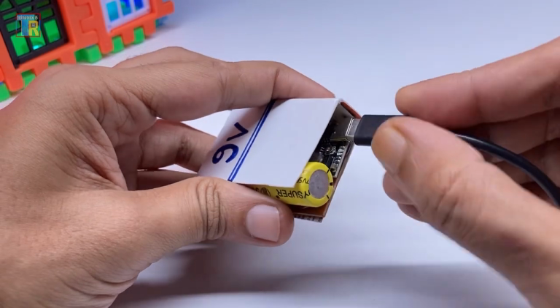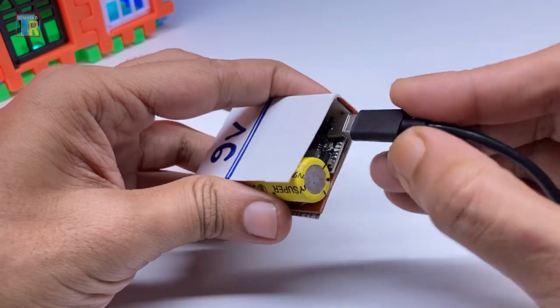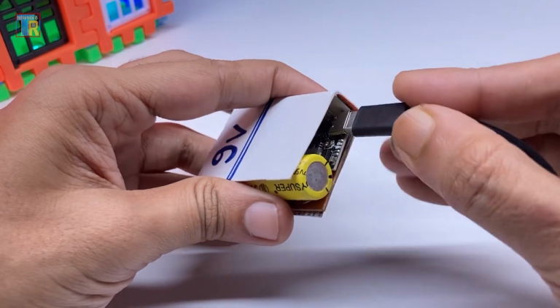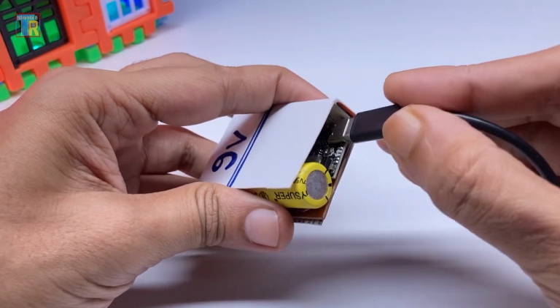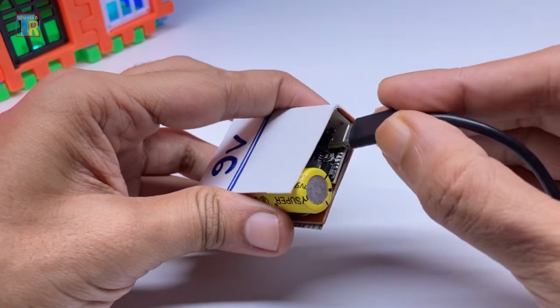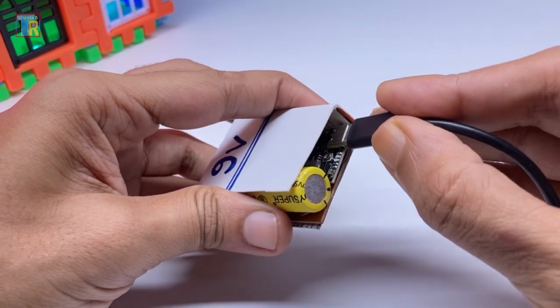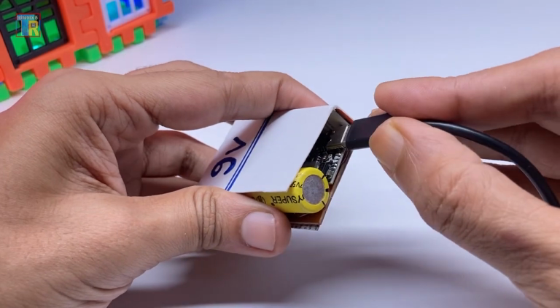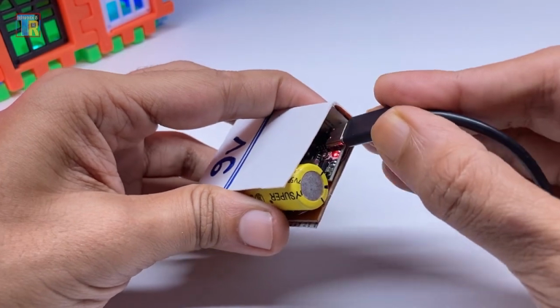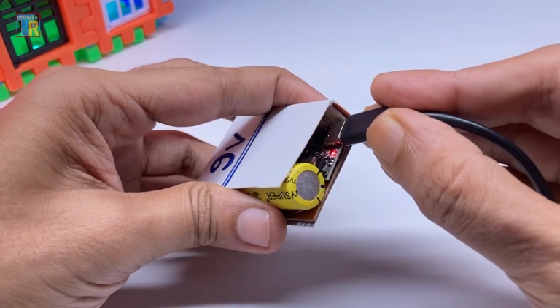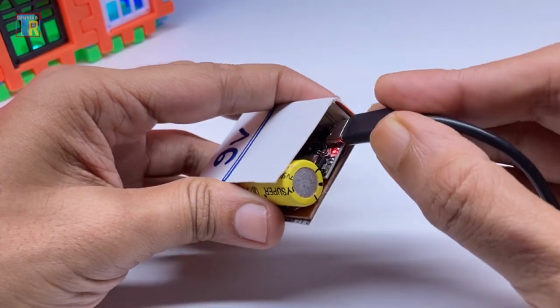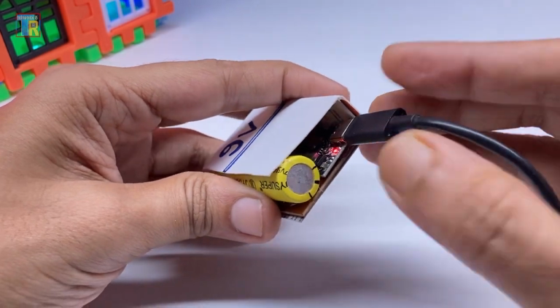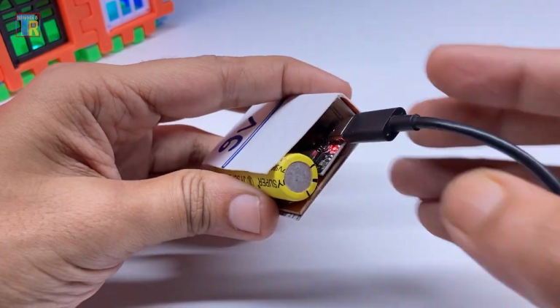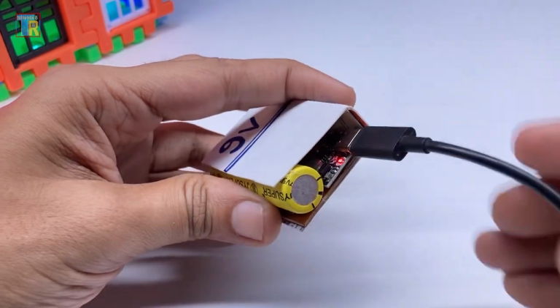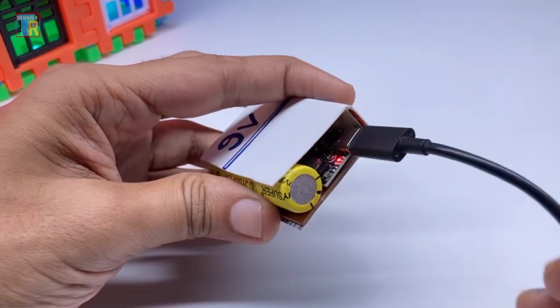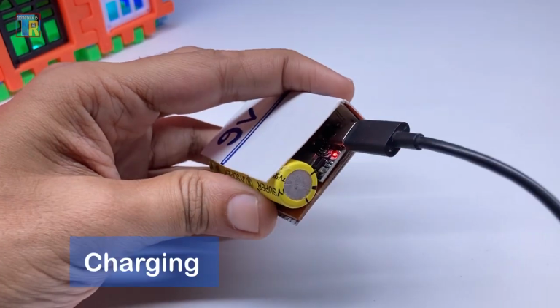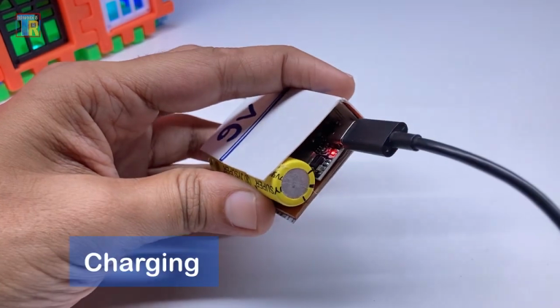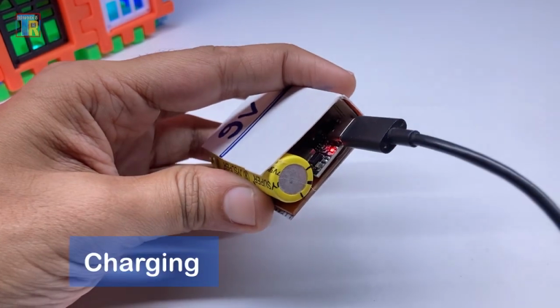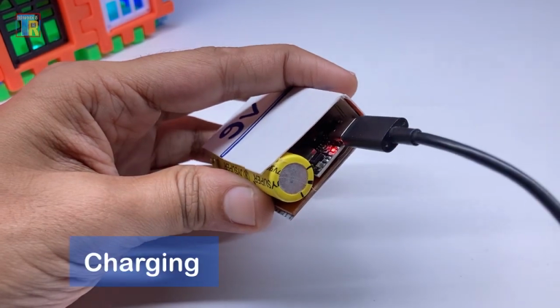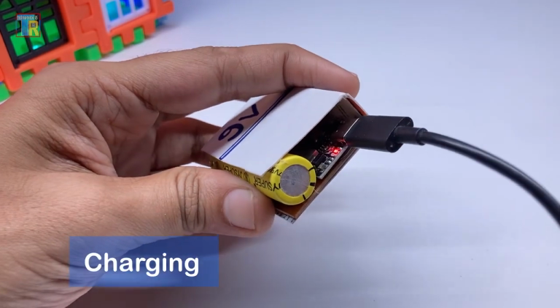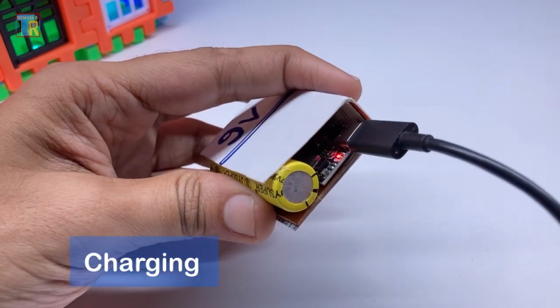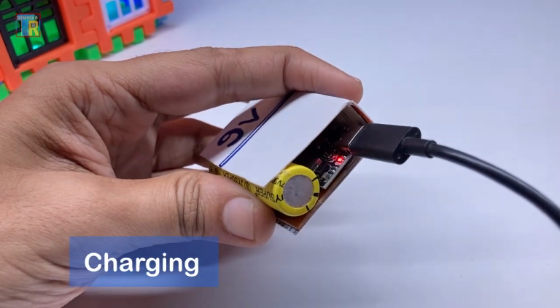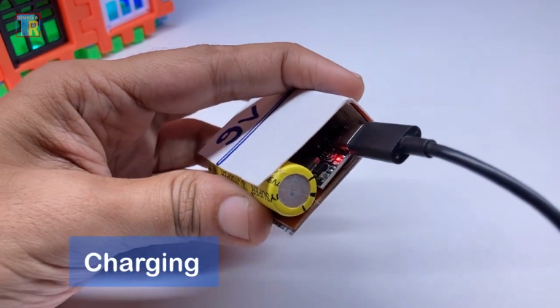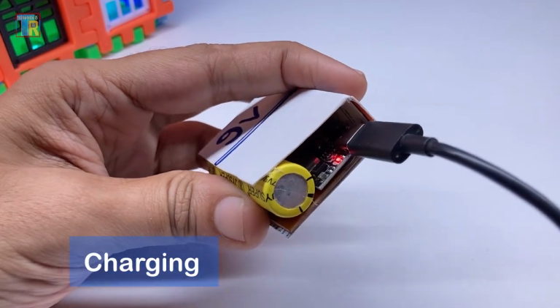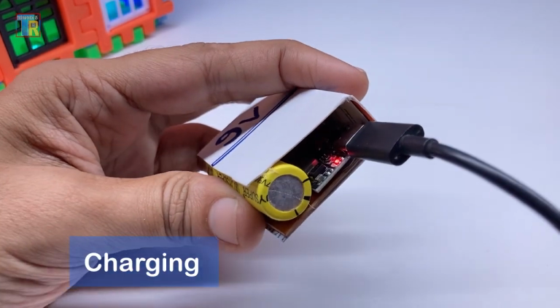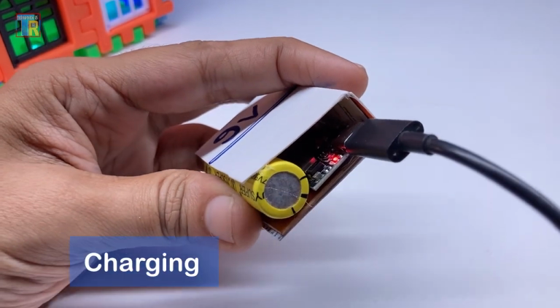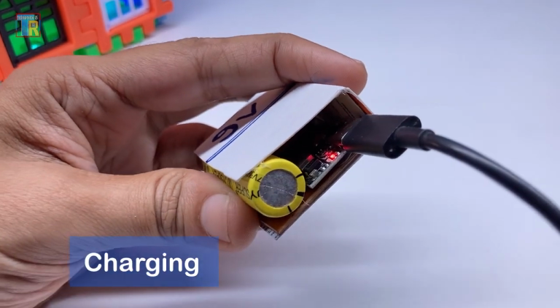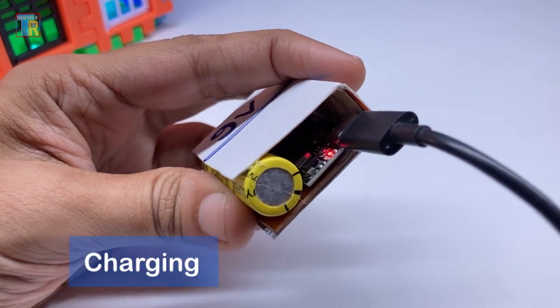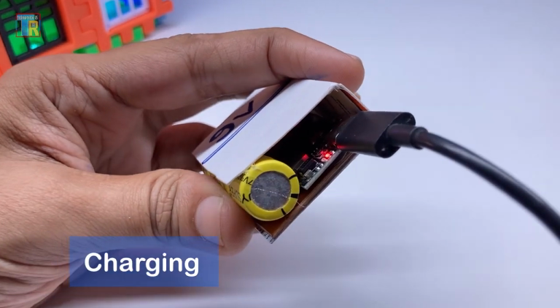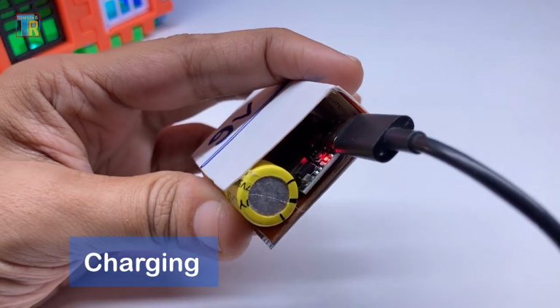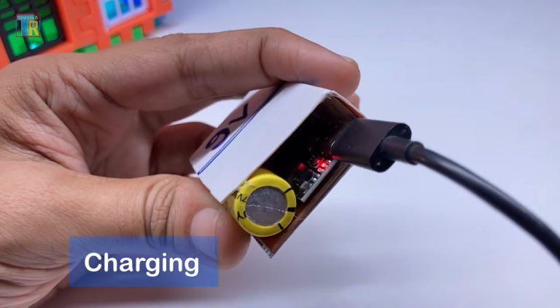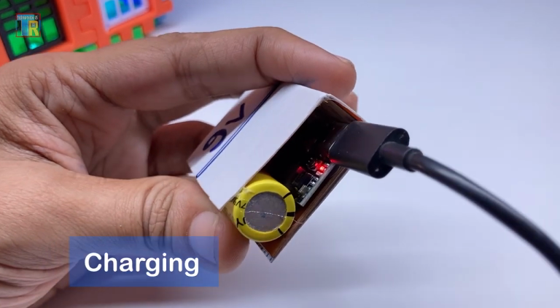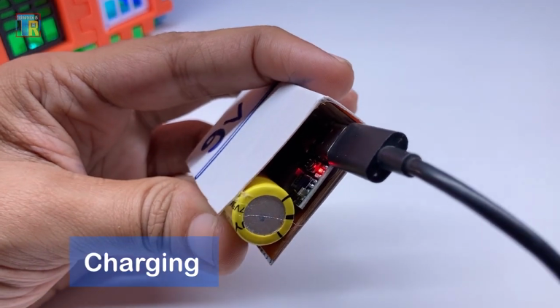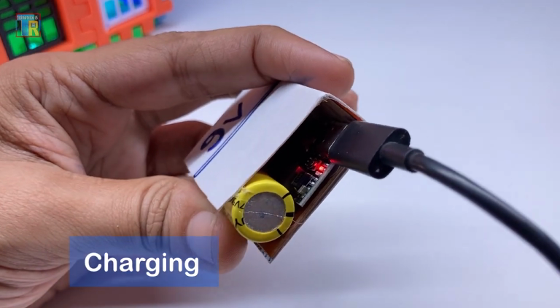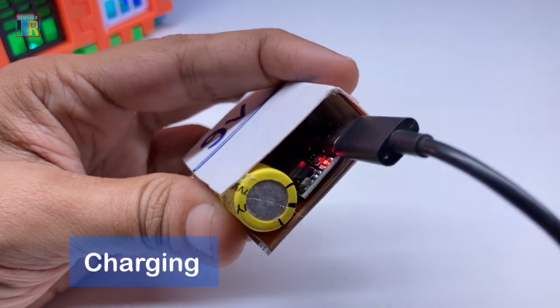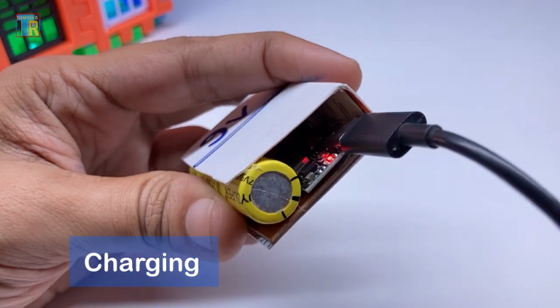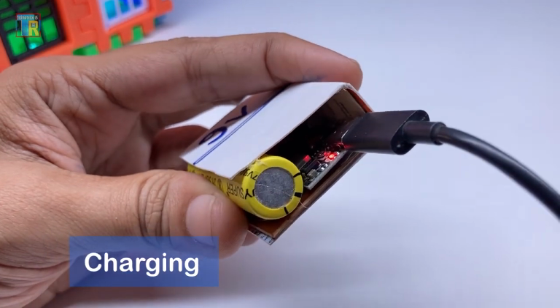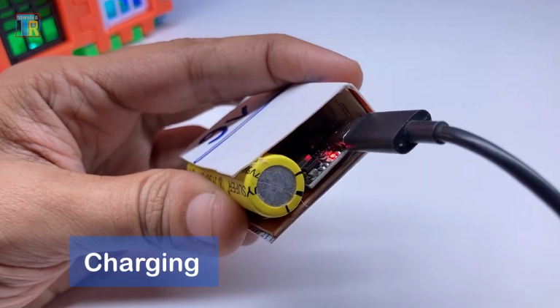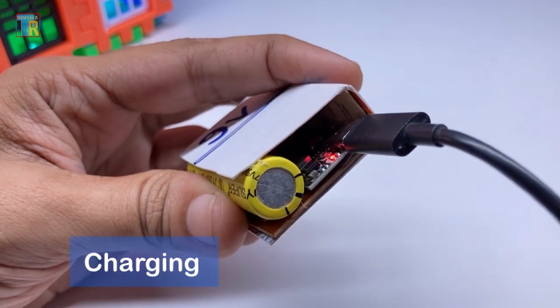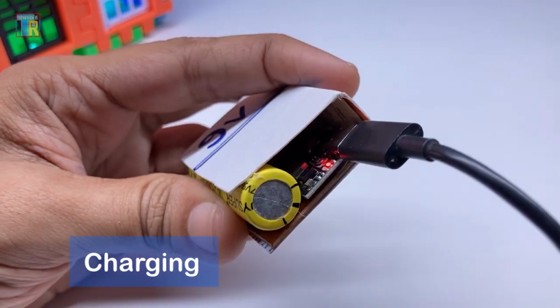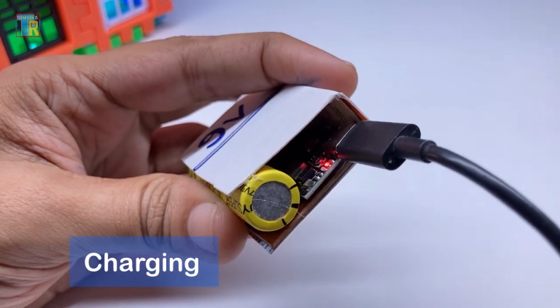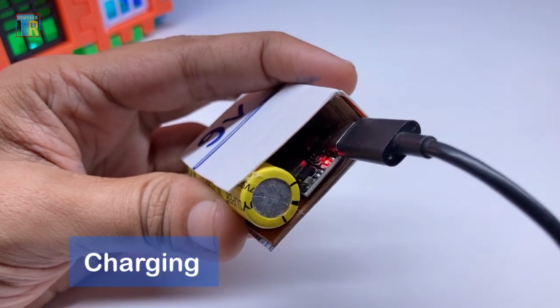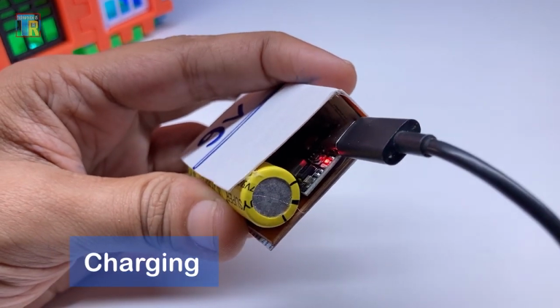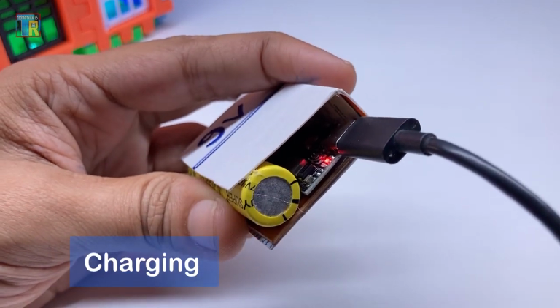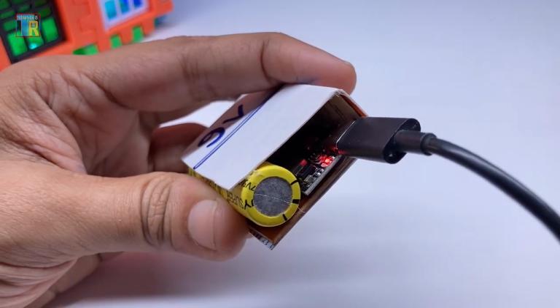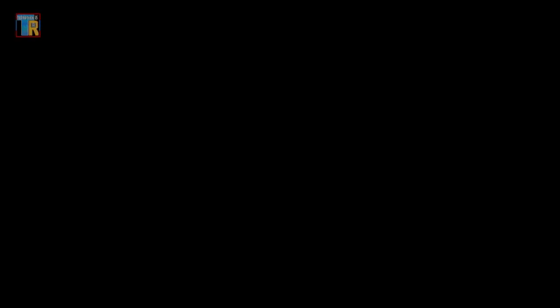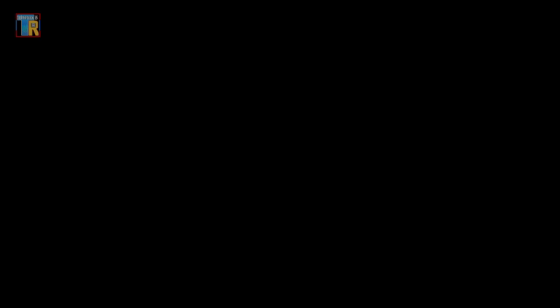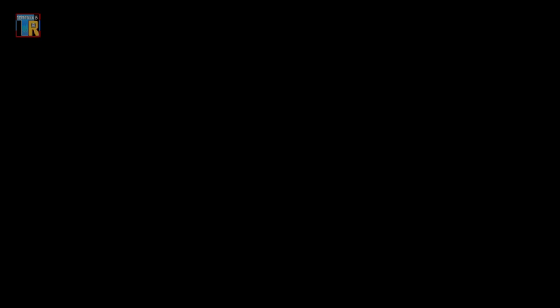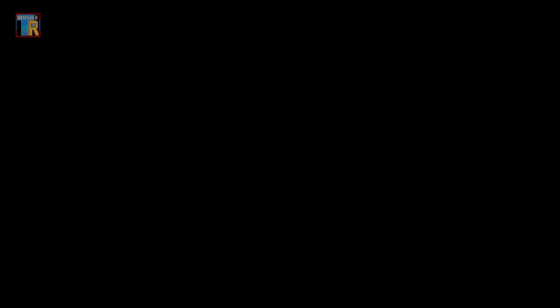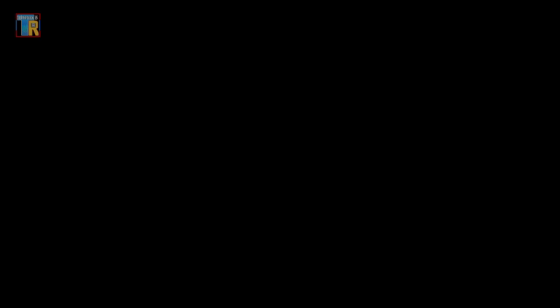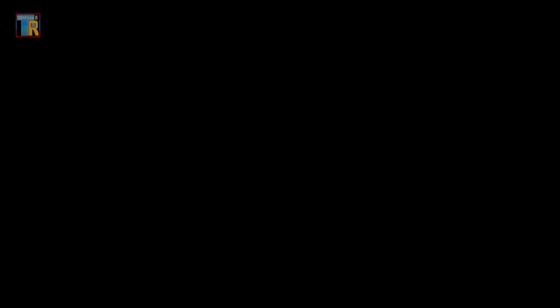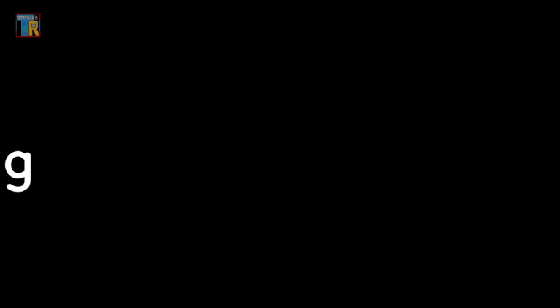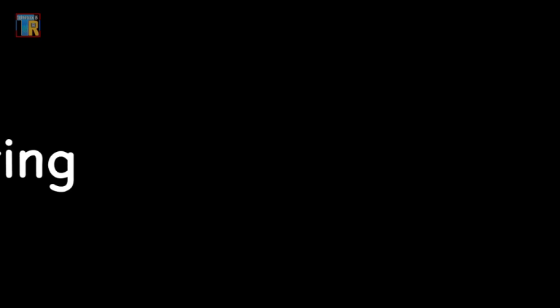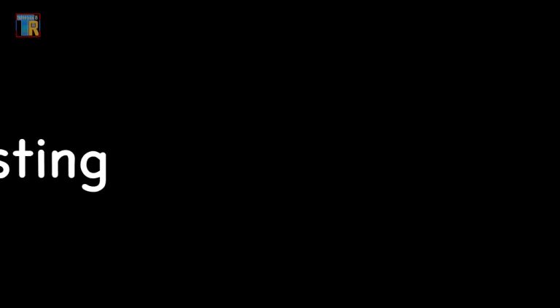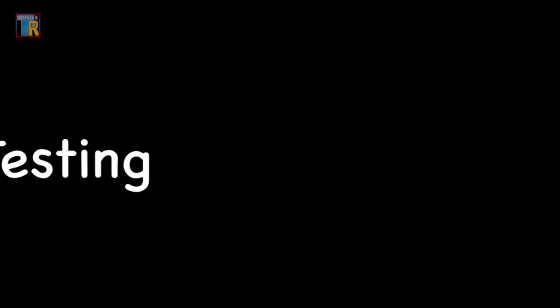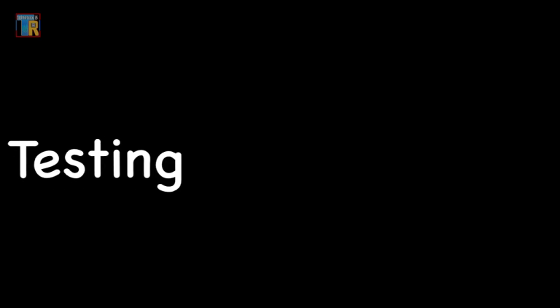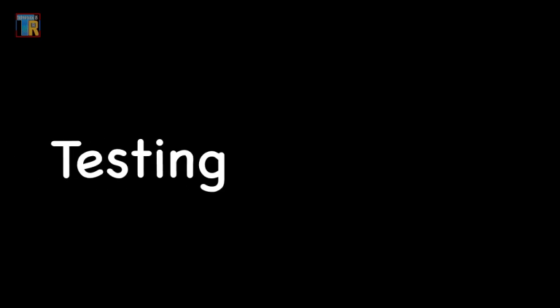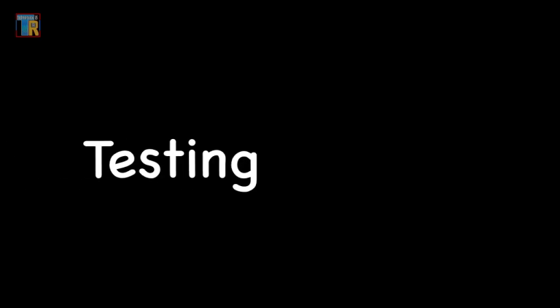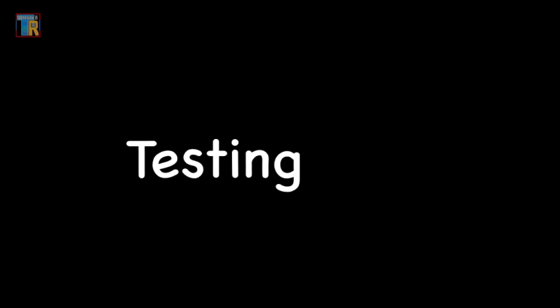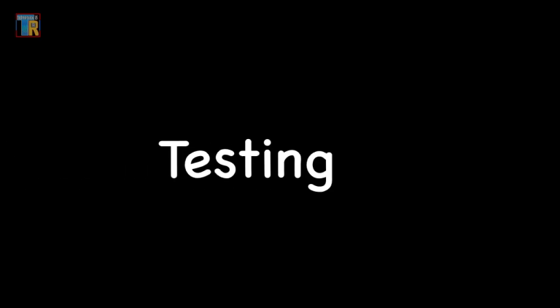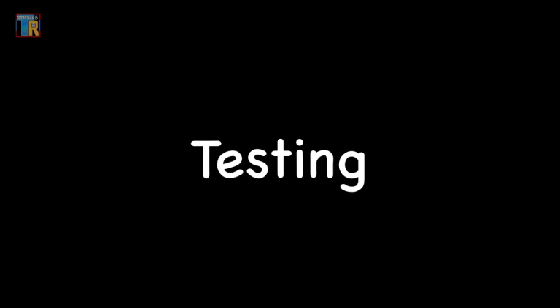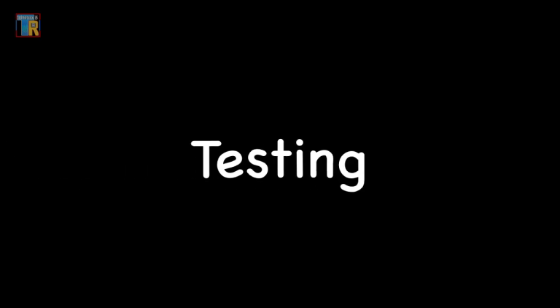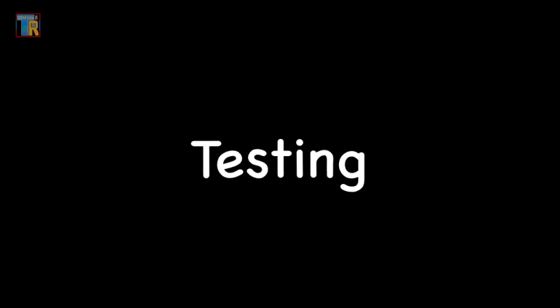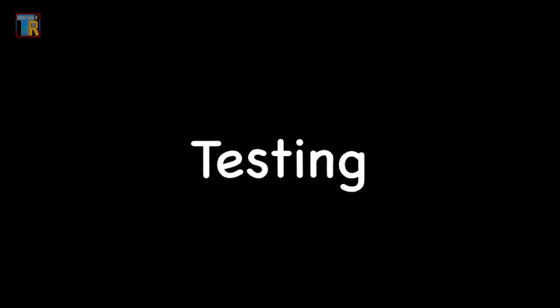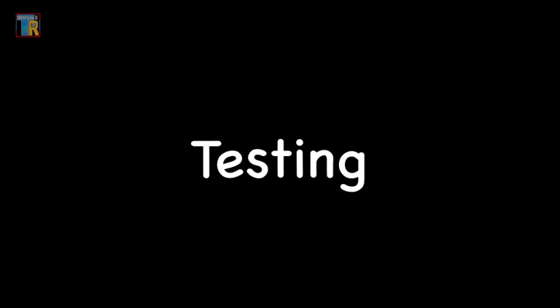And that's it, our rechargeable 9V battery is ready. Let's test it out and see how it performs.